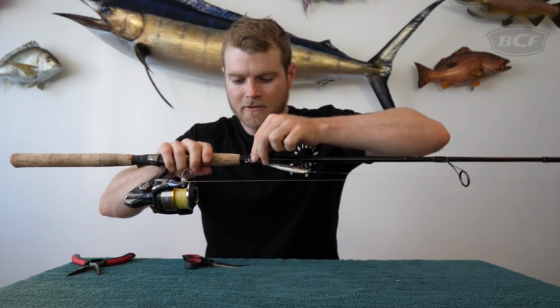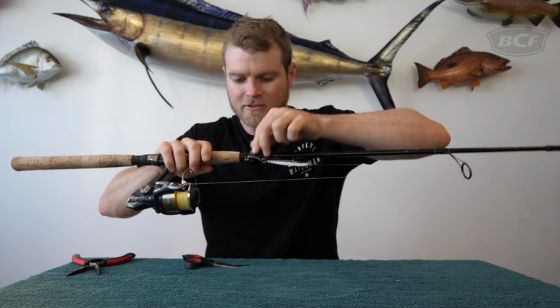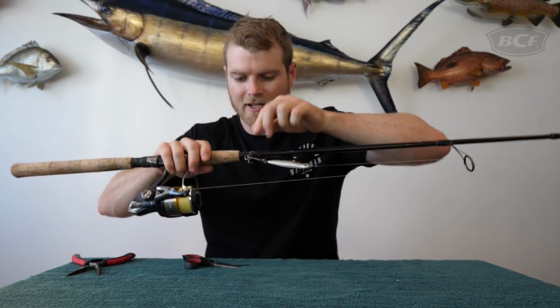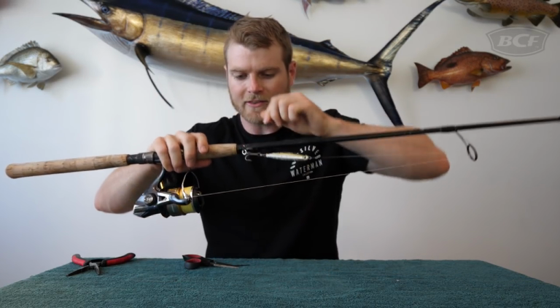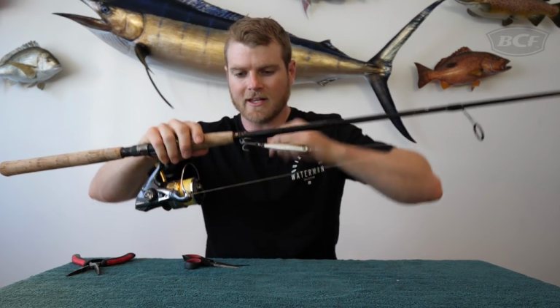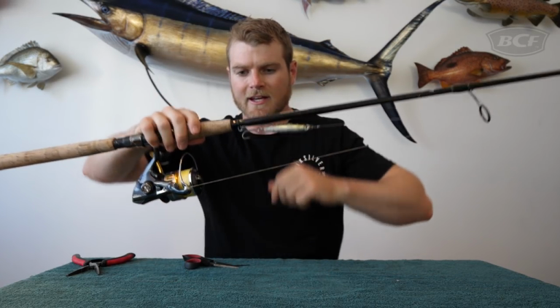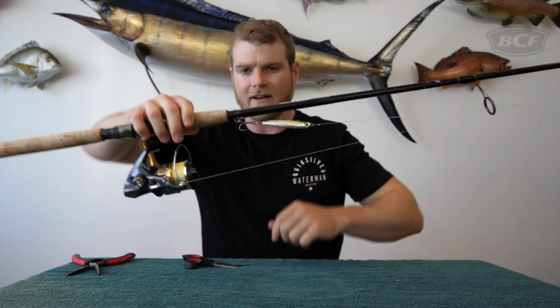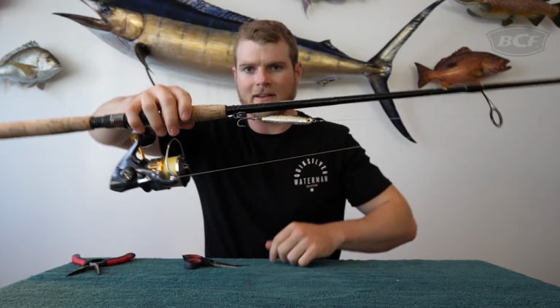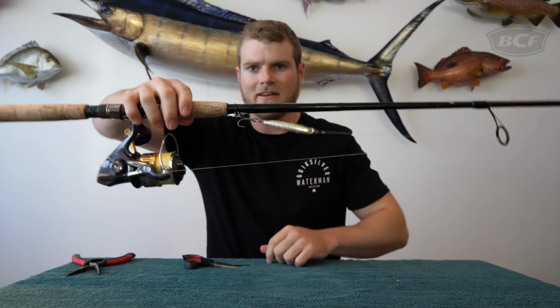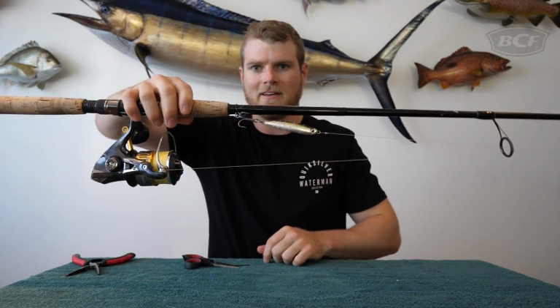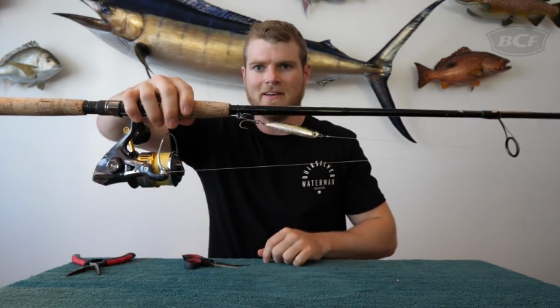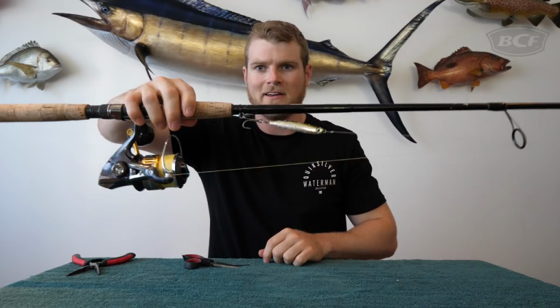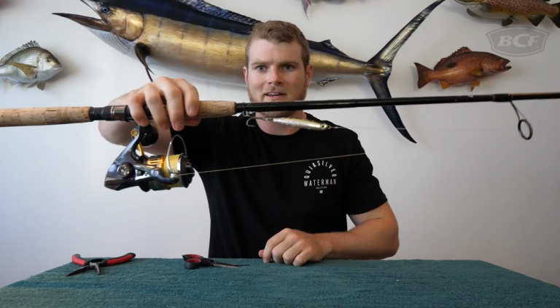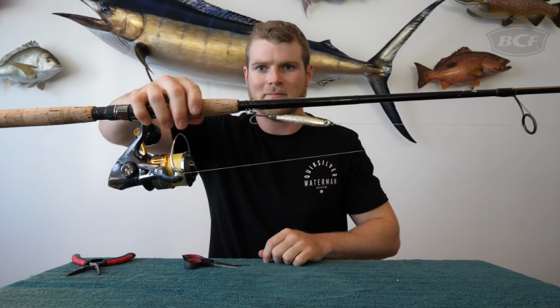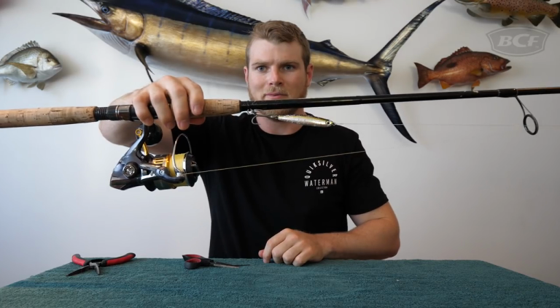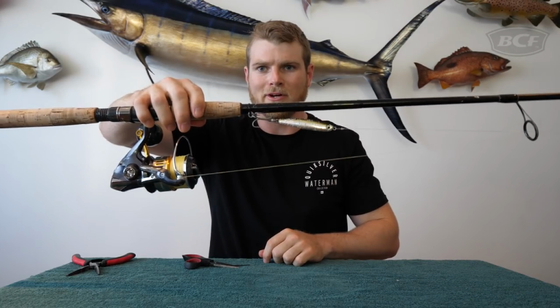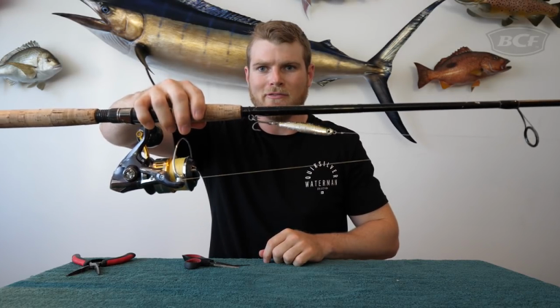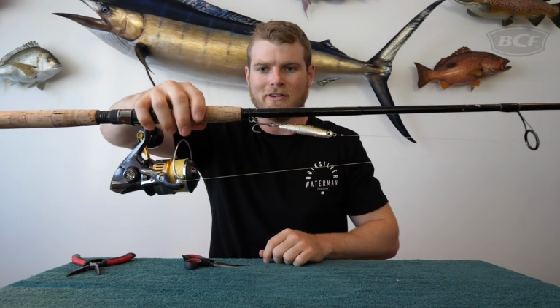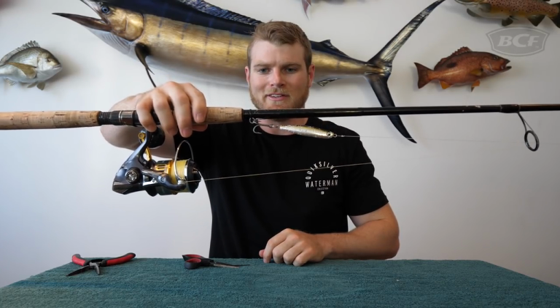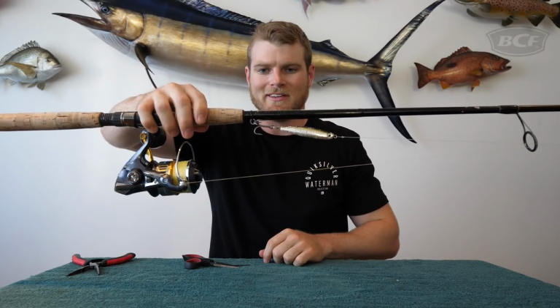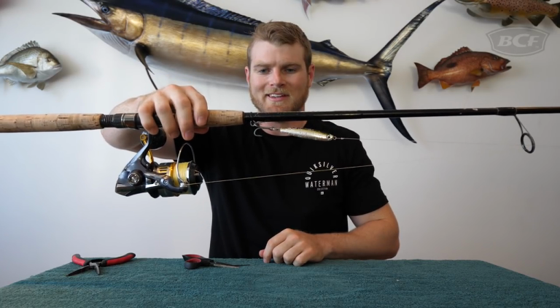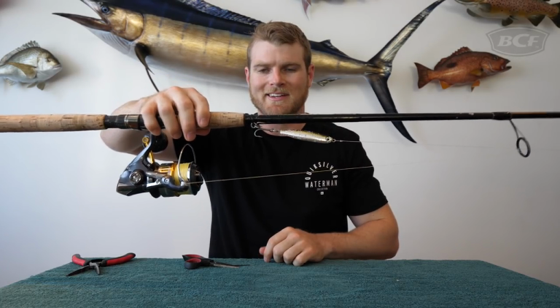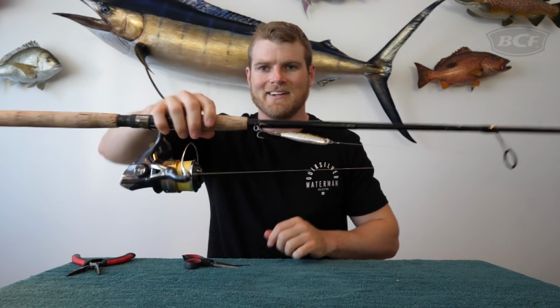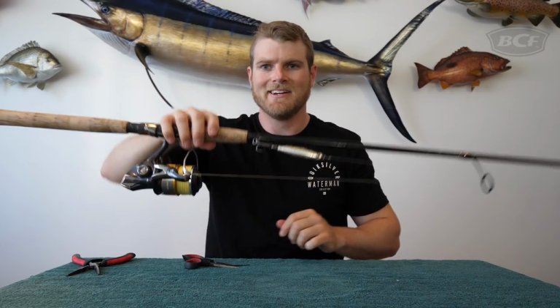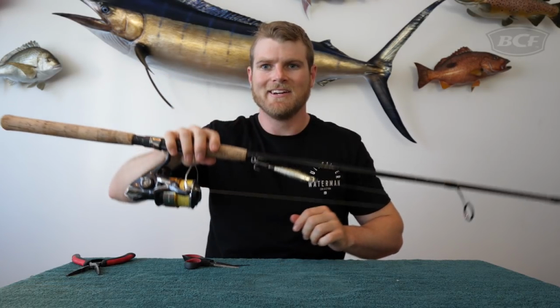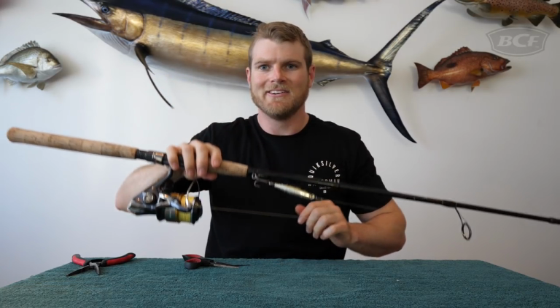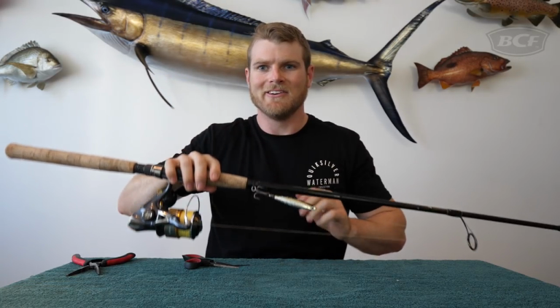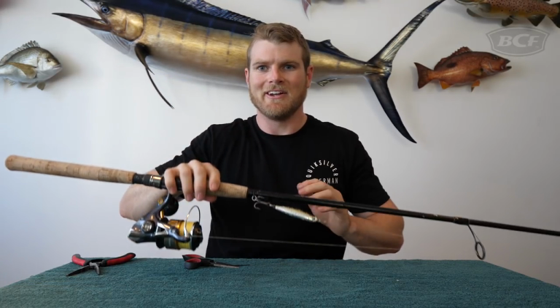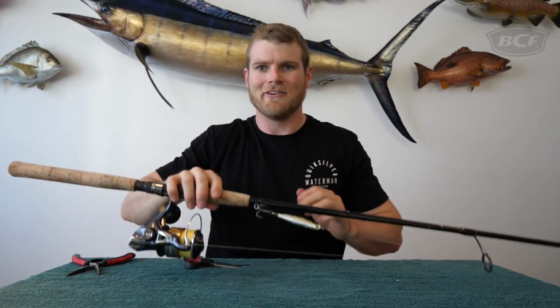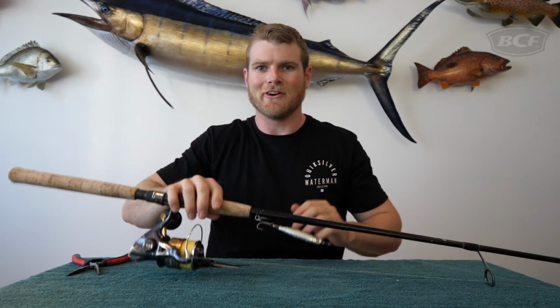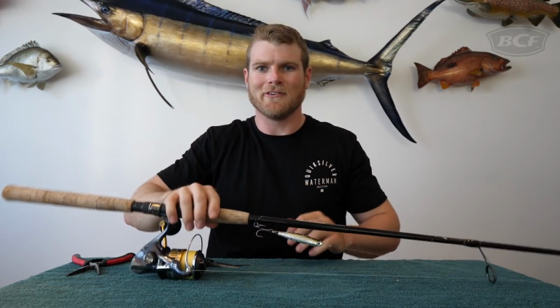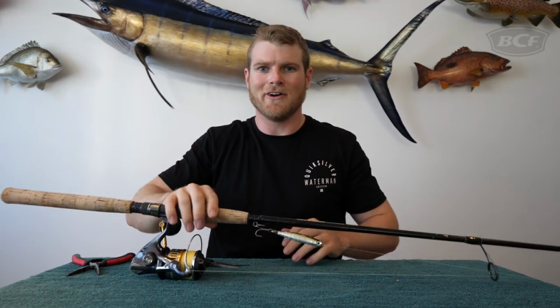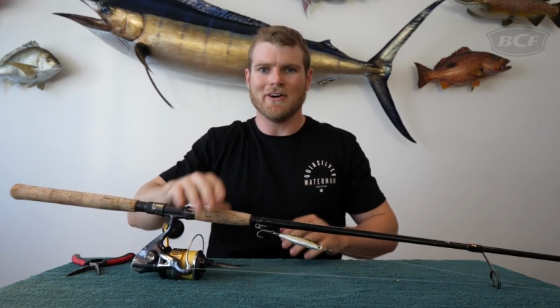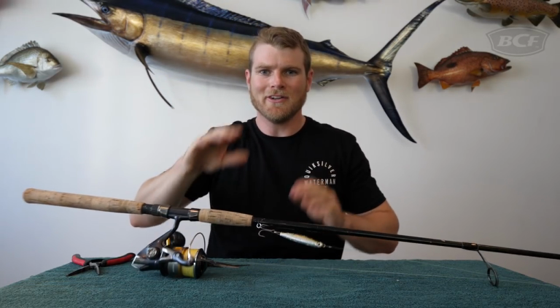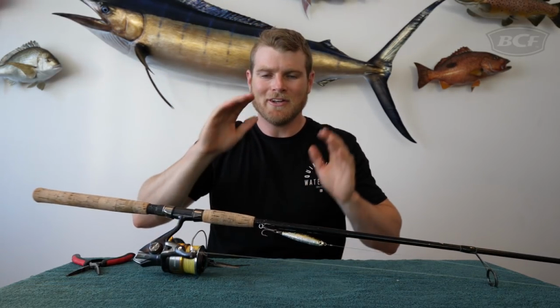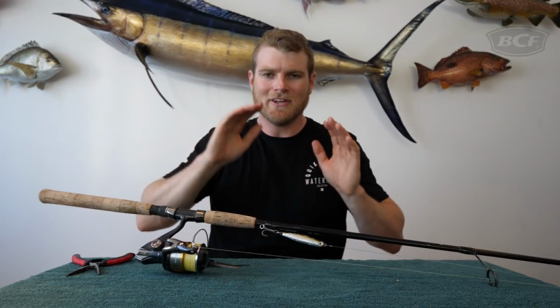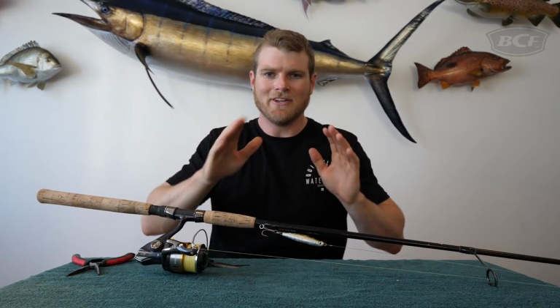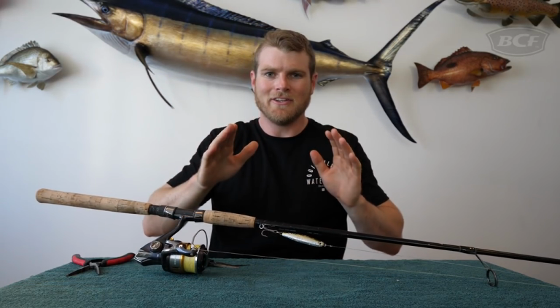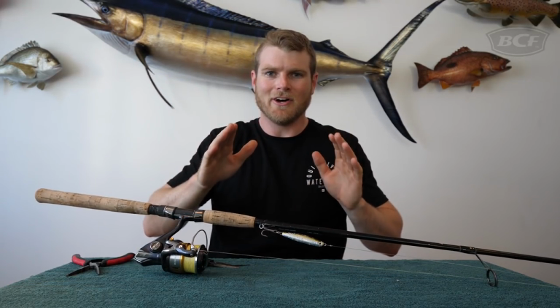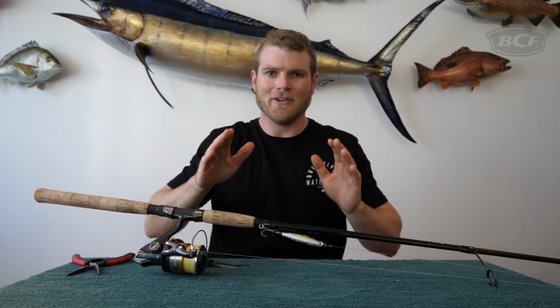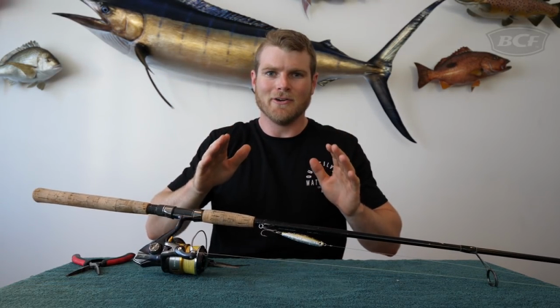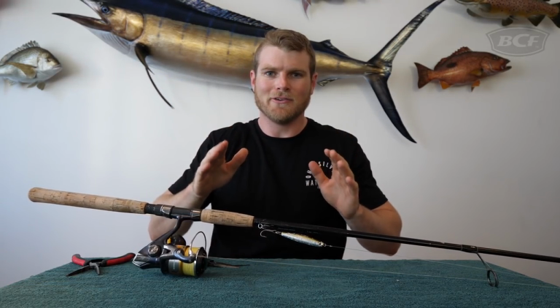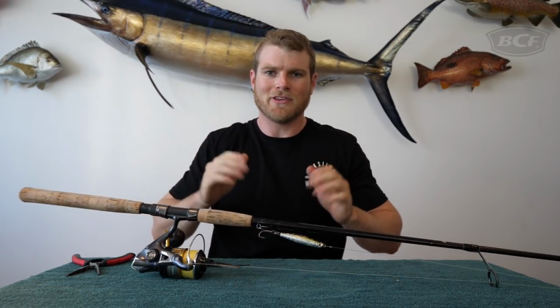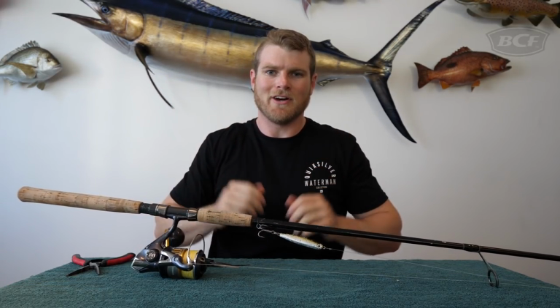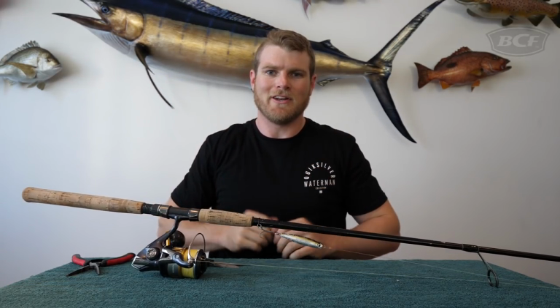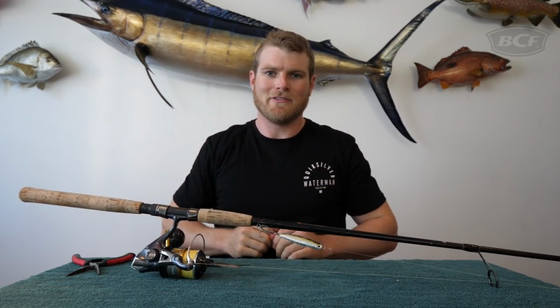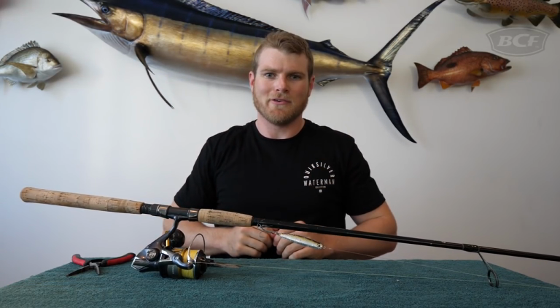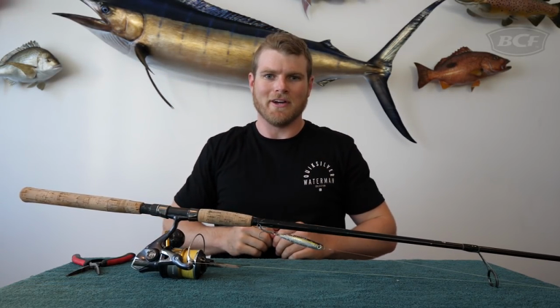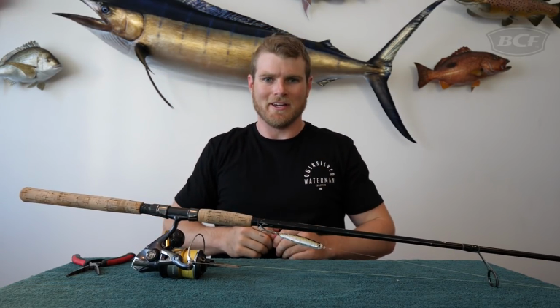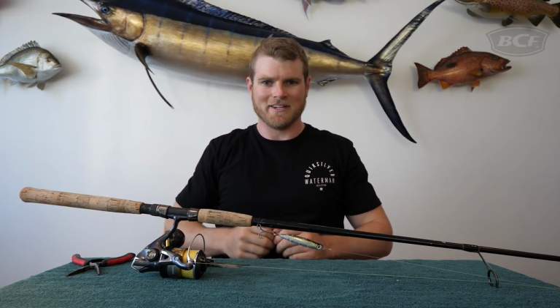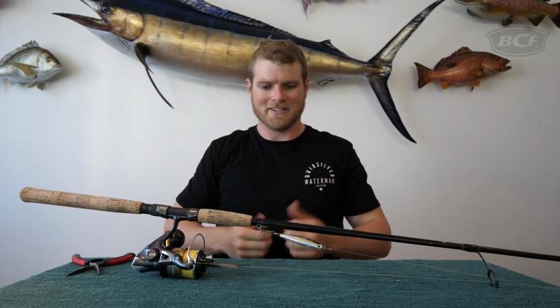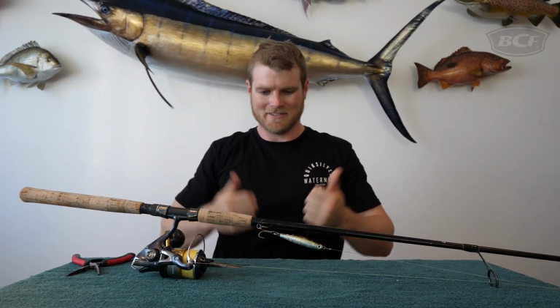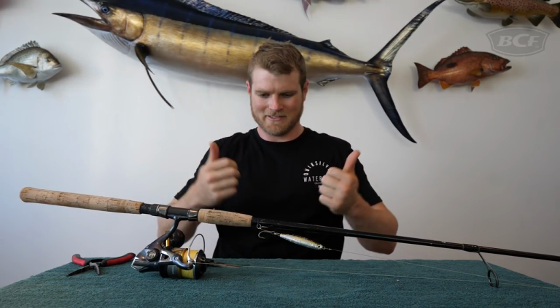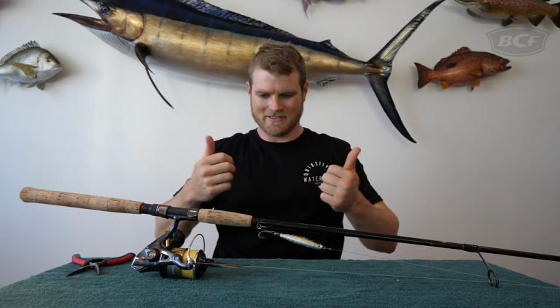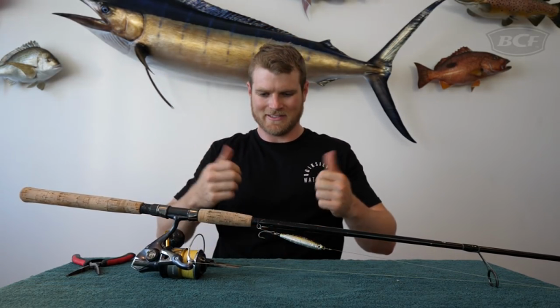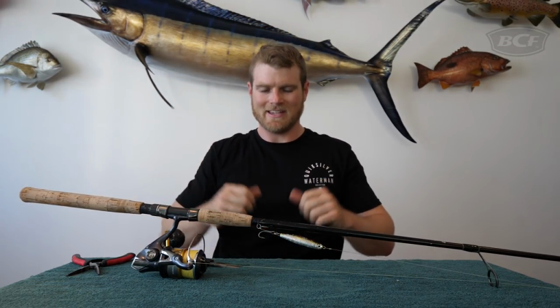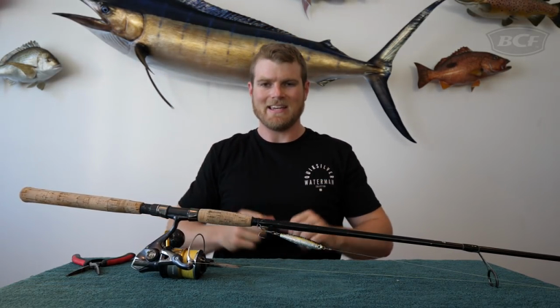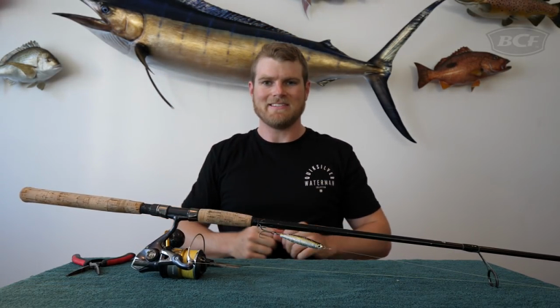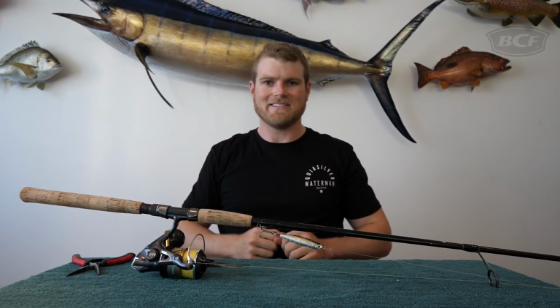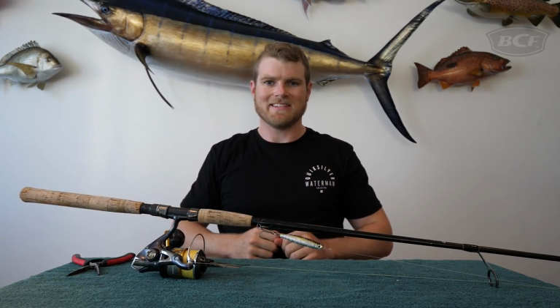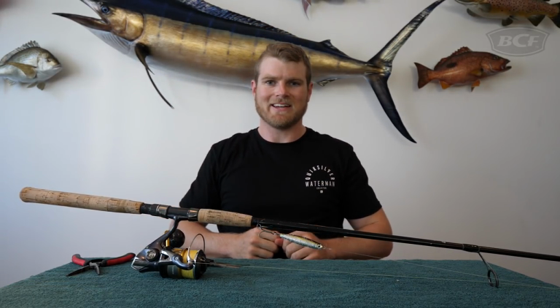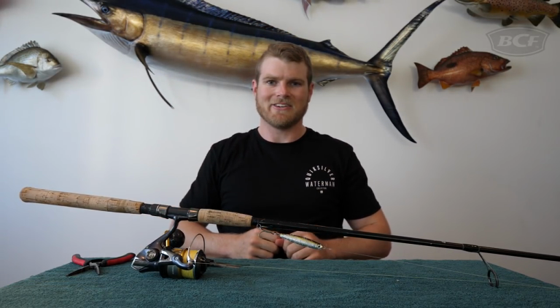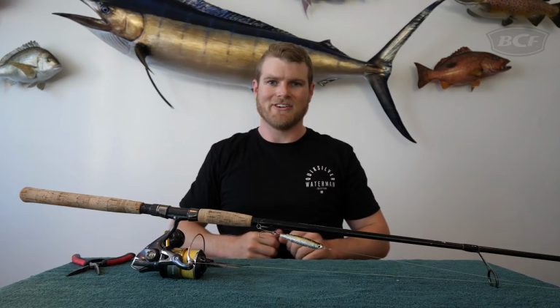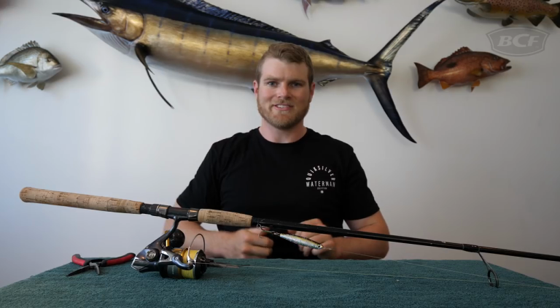Check that out — perfect. Ready to rock and roll. No lures going everywhere. Easy as that, guys.